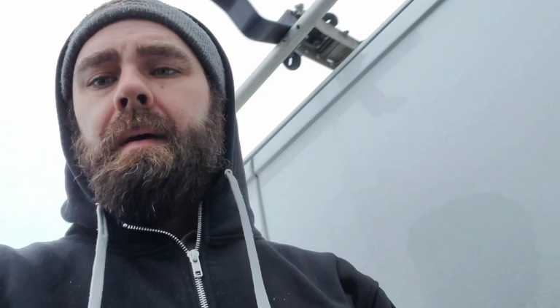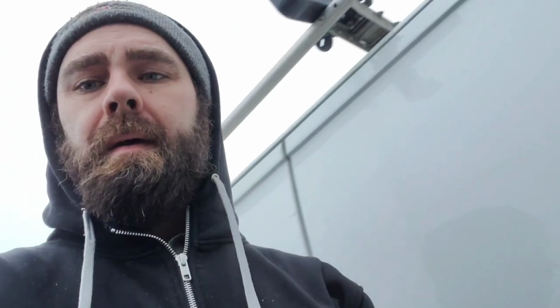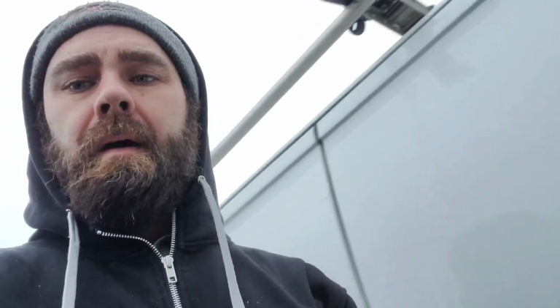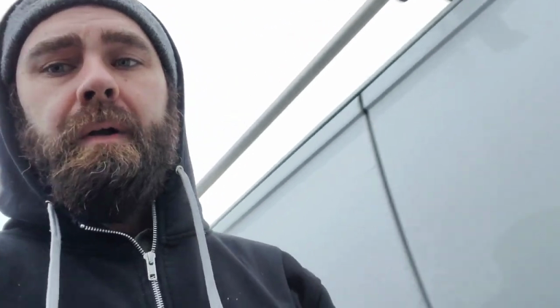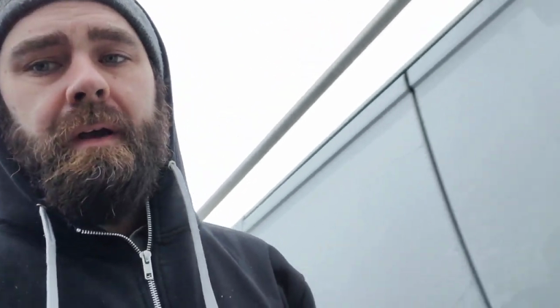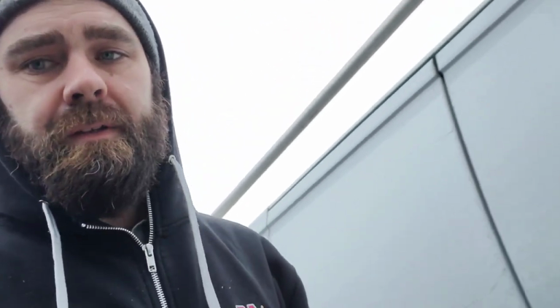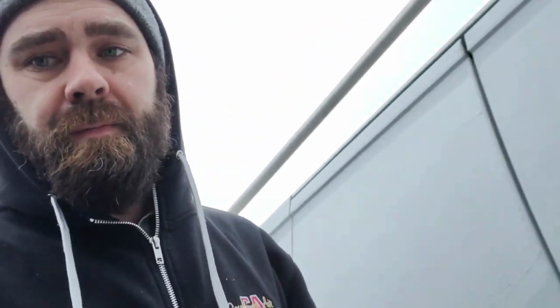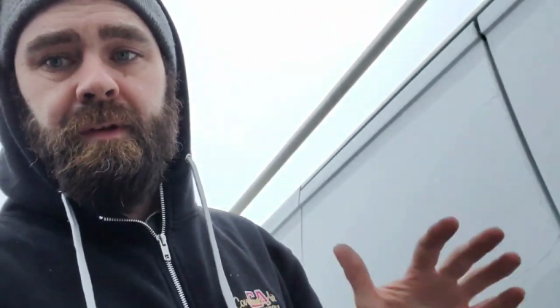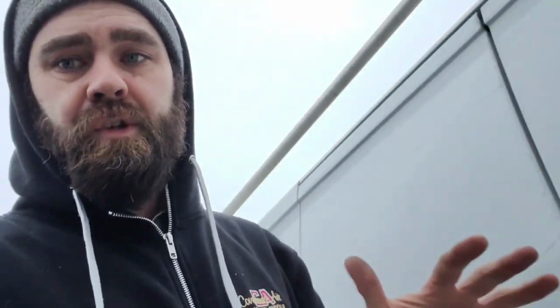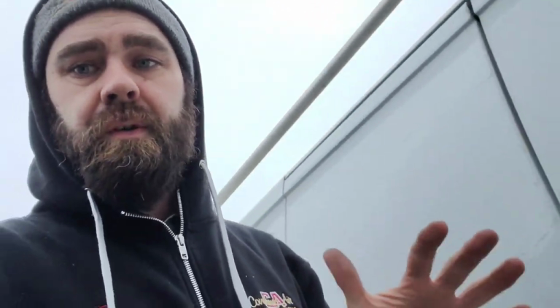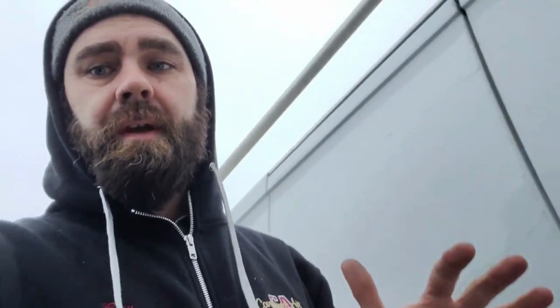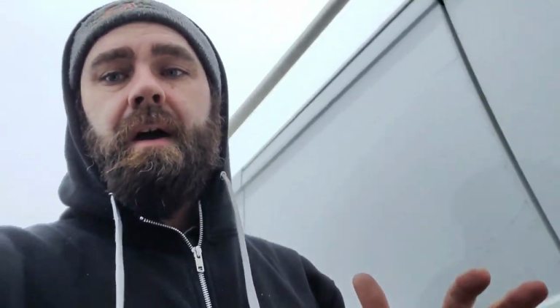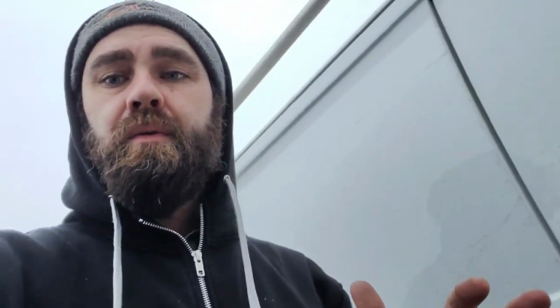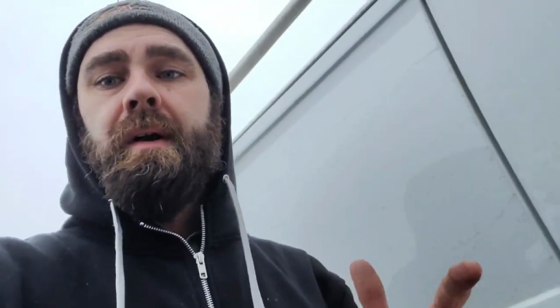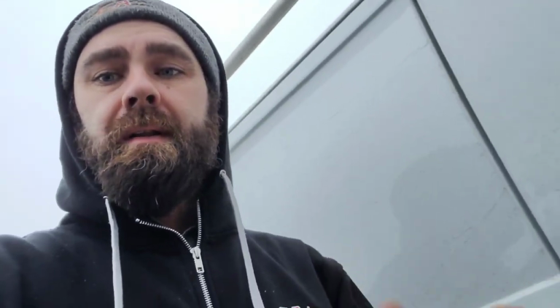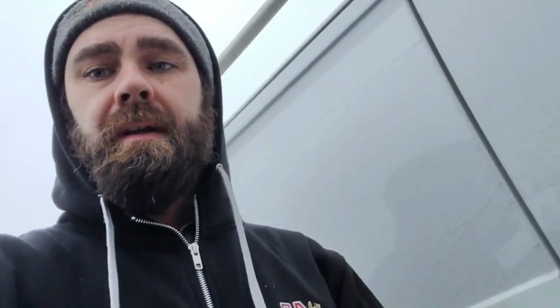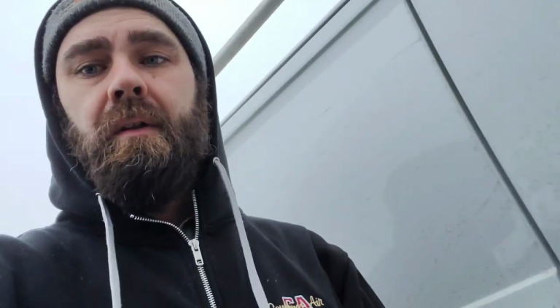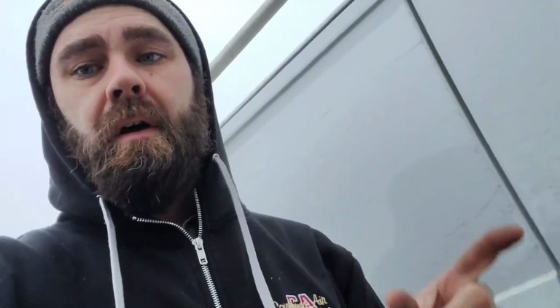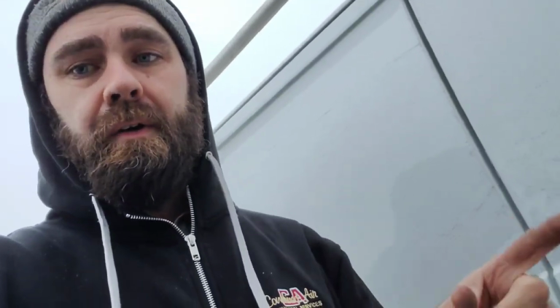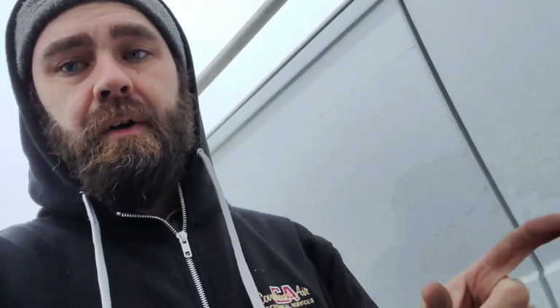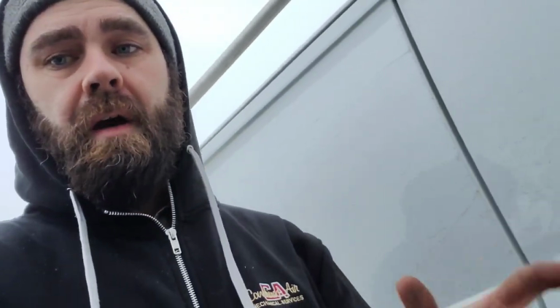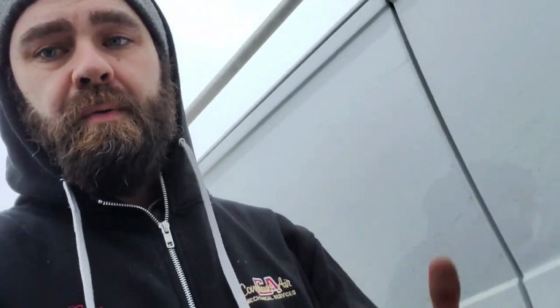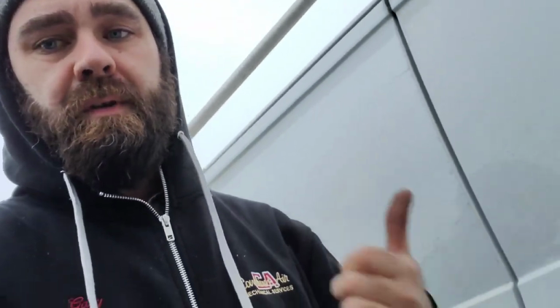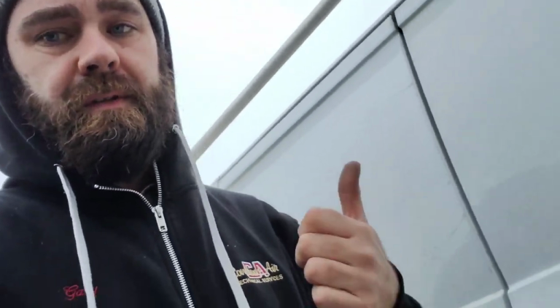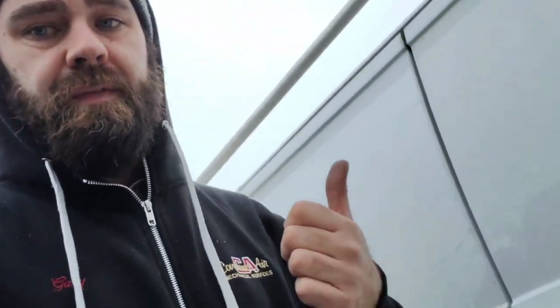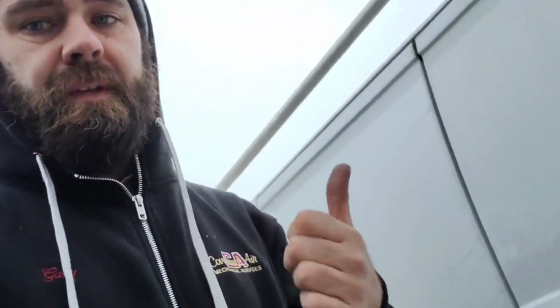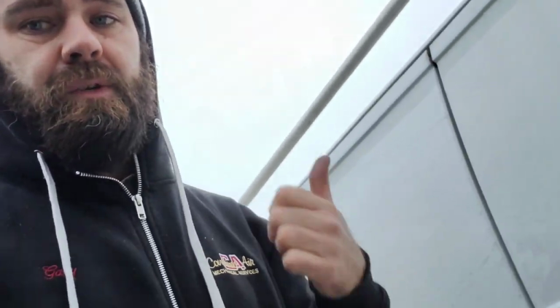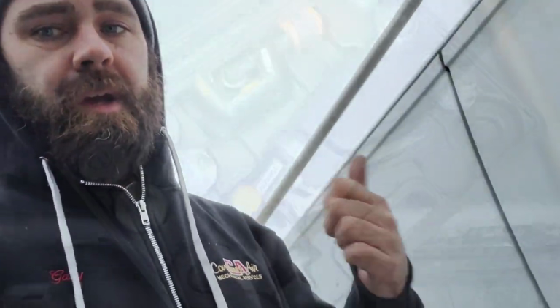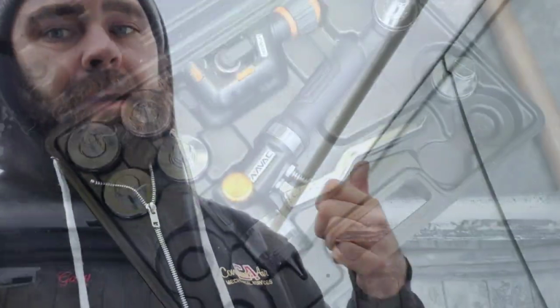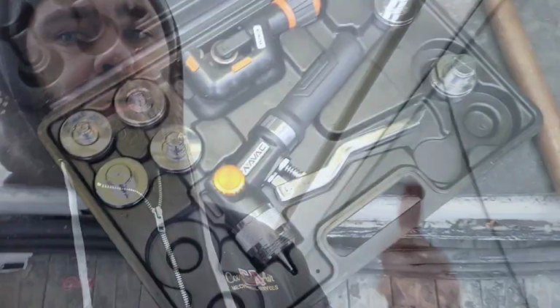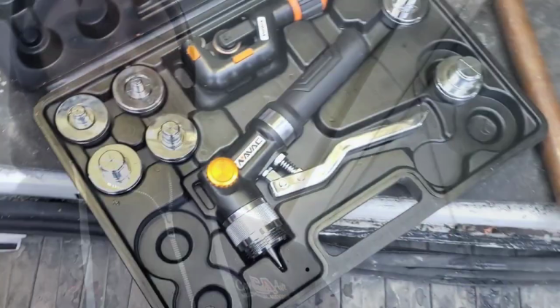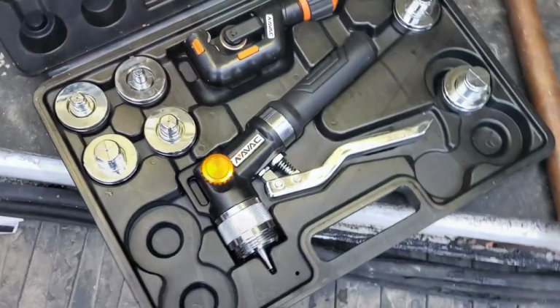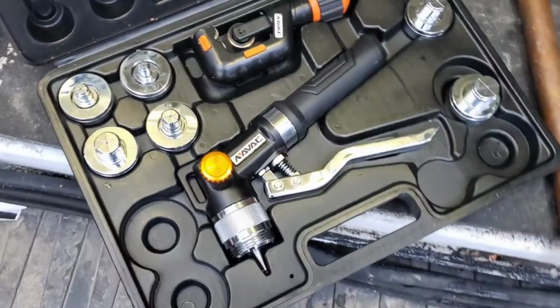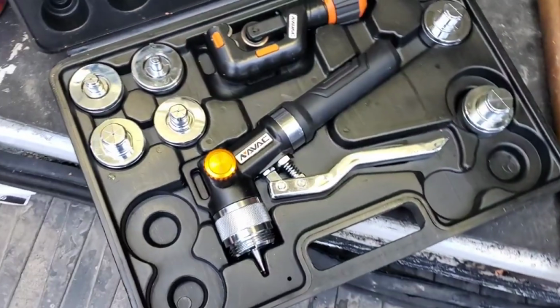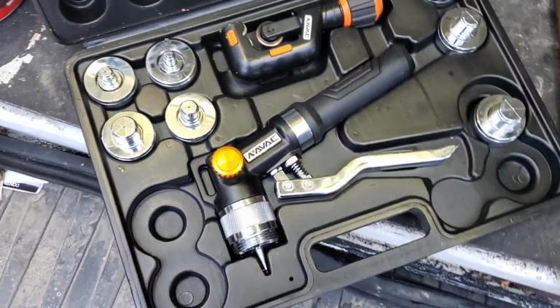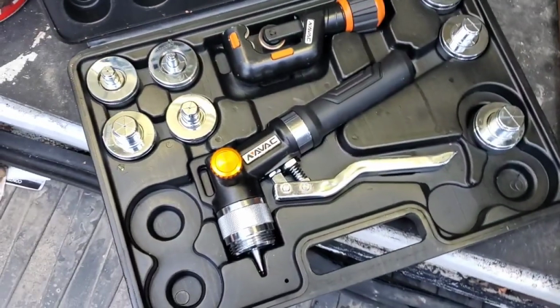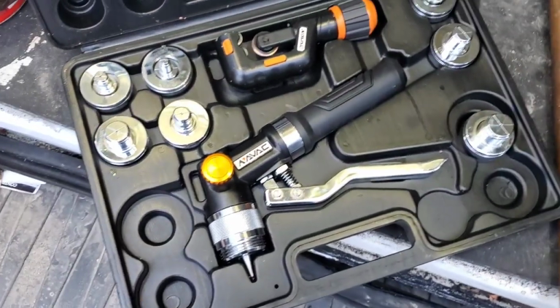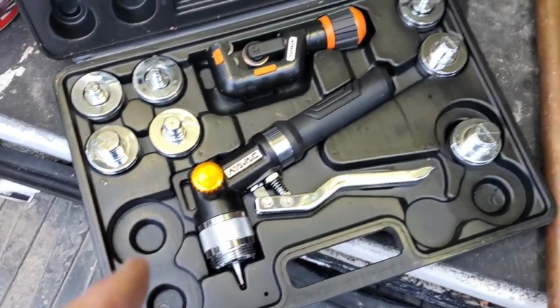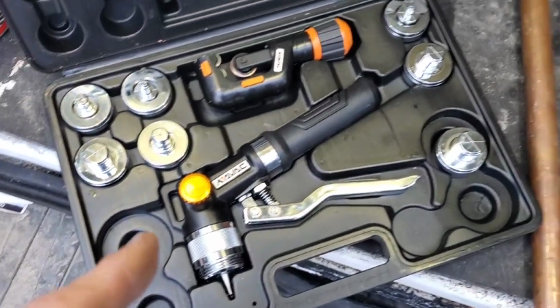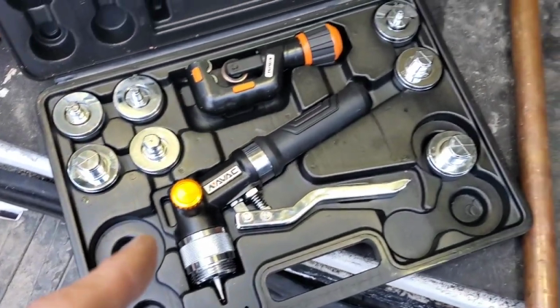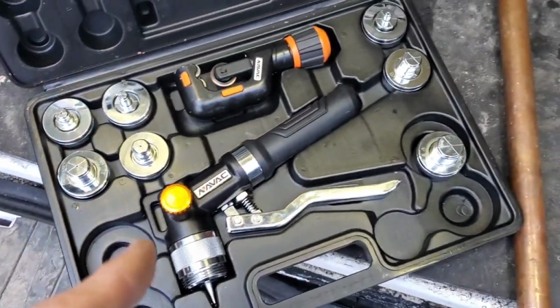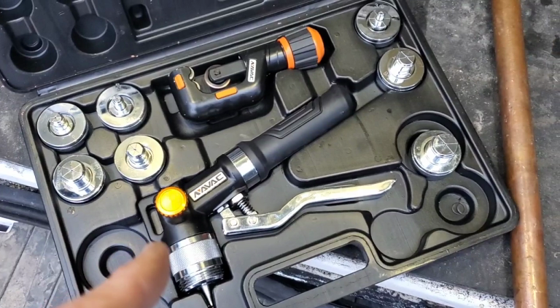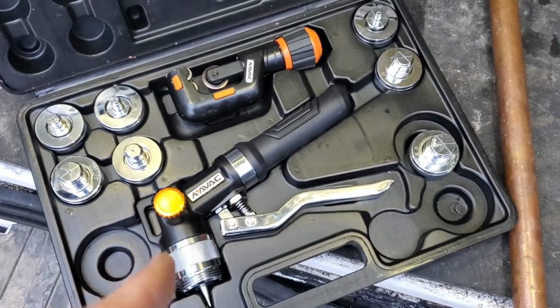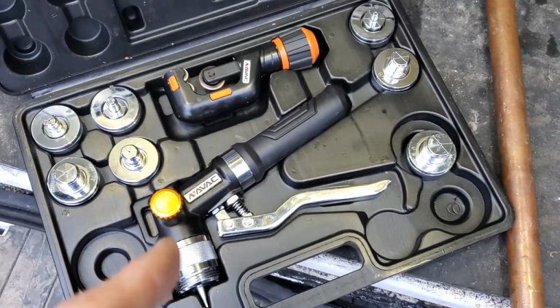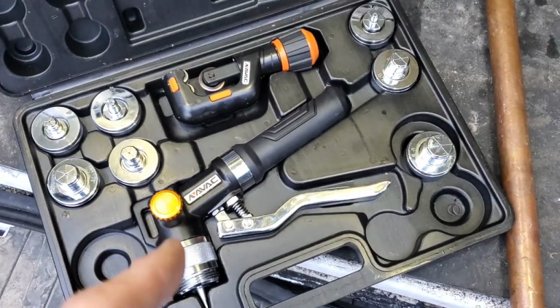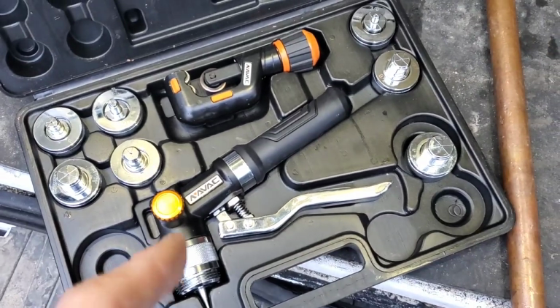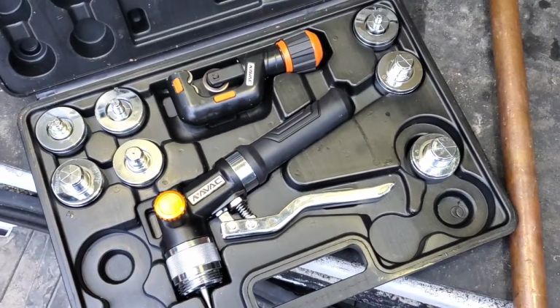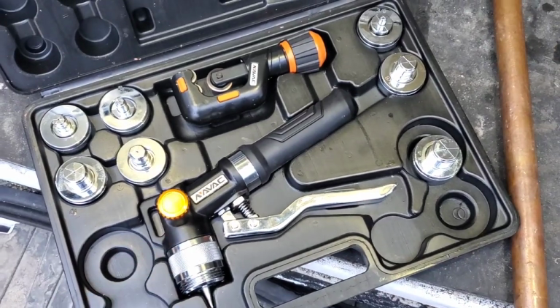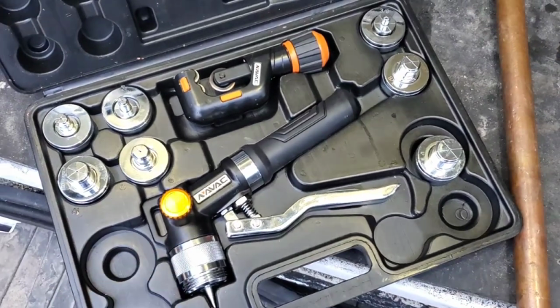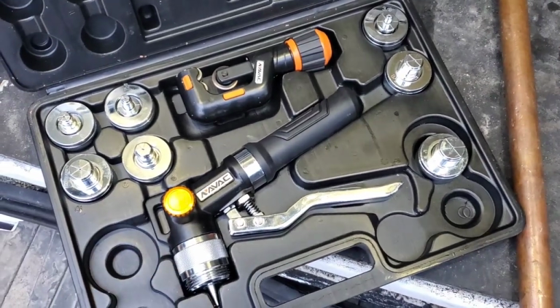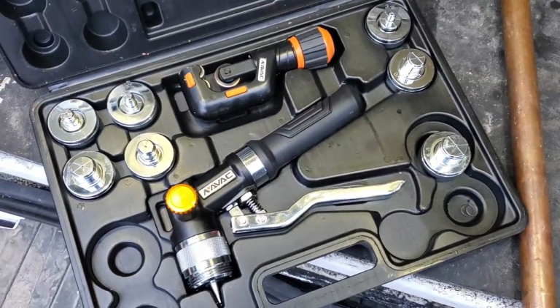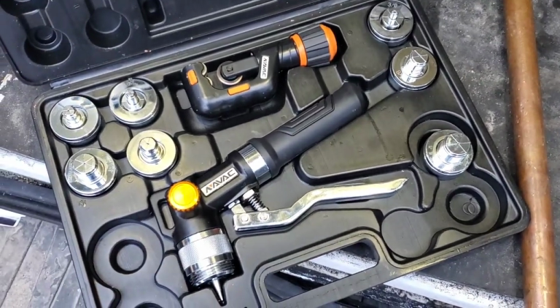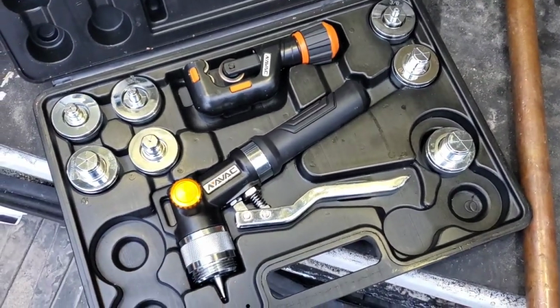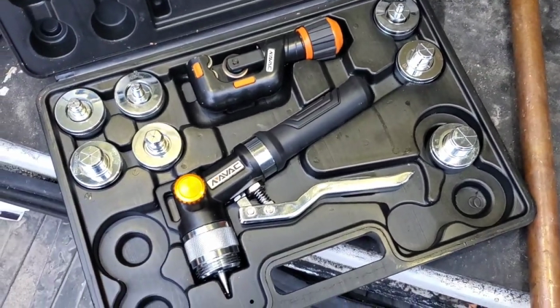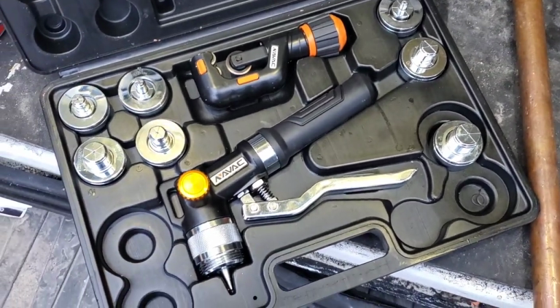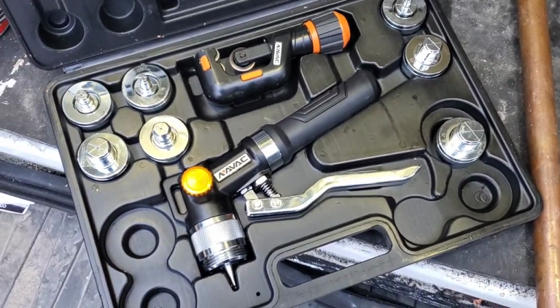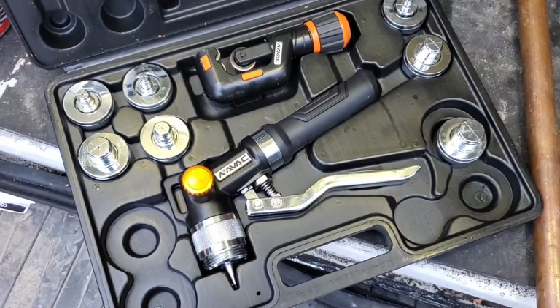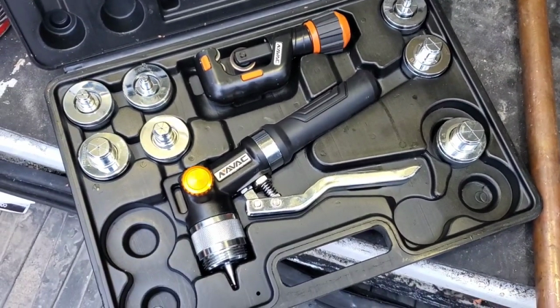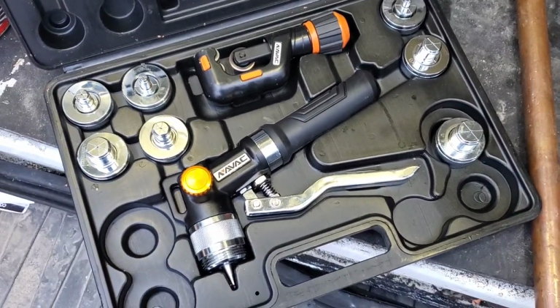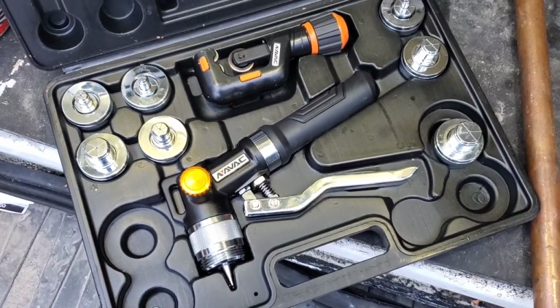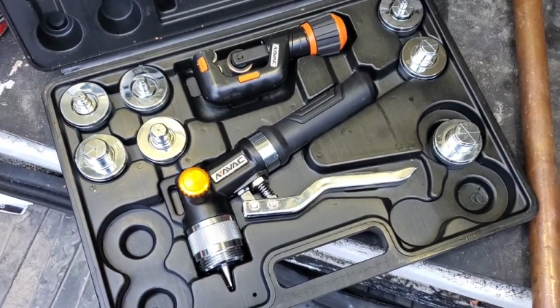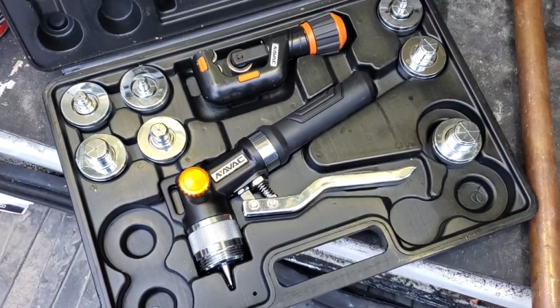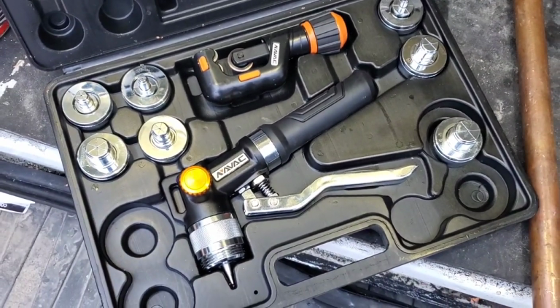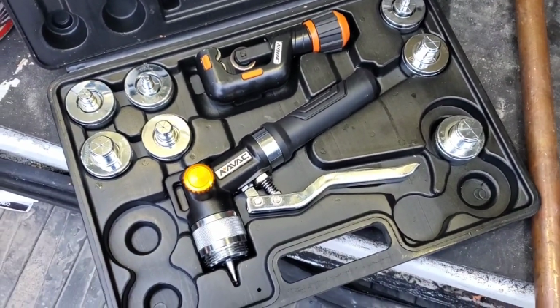Alright guys, I'm going to show you how to anneal hard copper in this video. In this video, we're going to use the NAVAC NTE11H tubing expander.